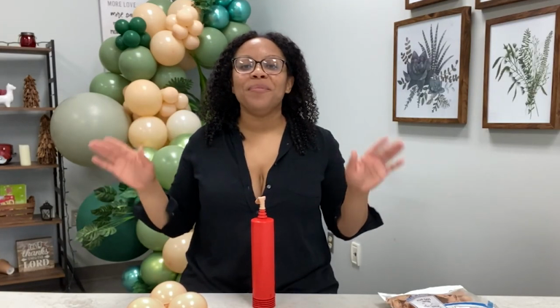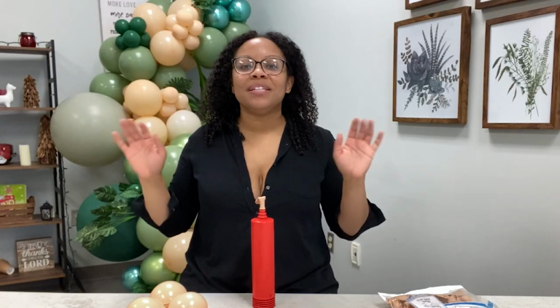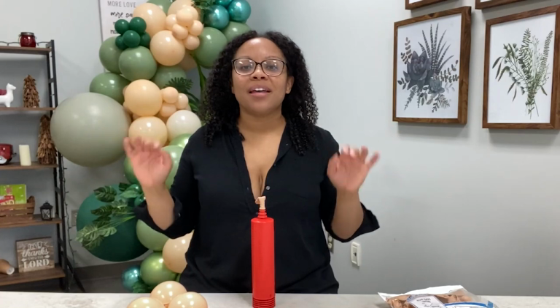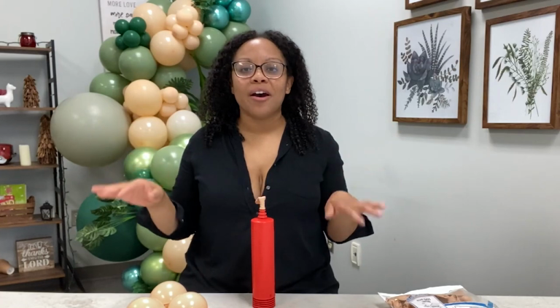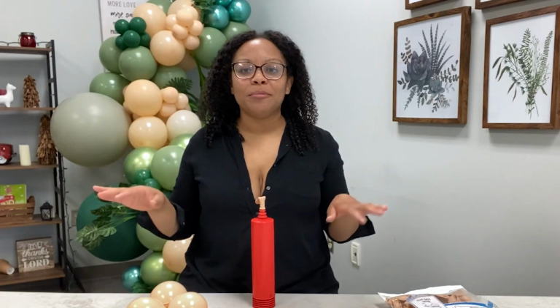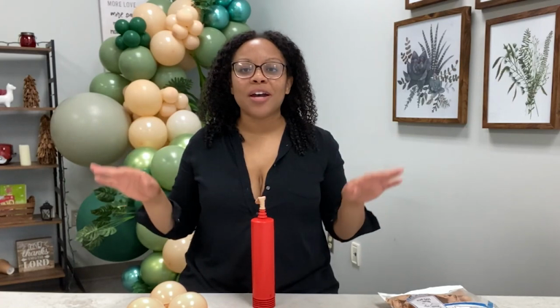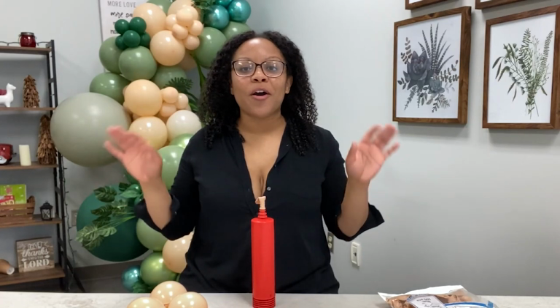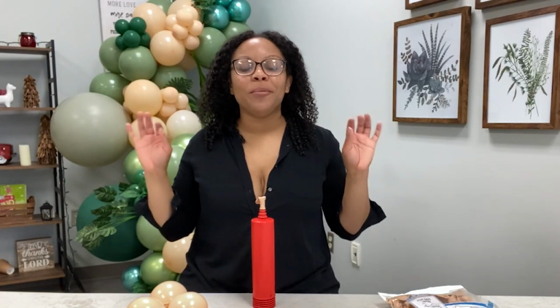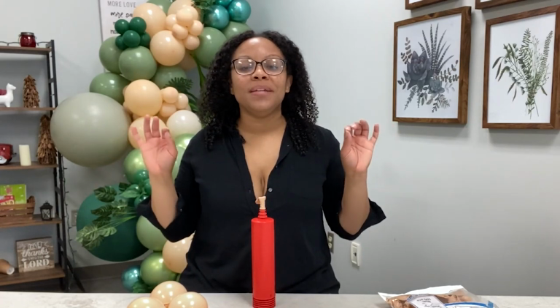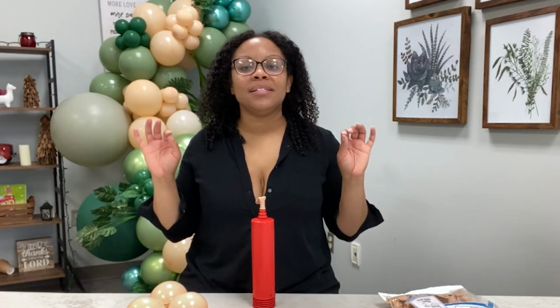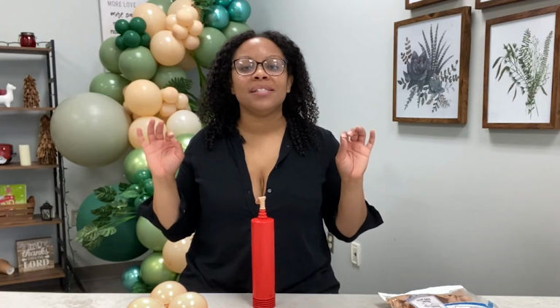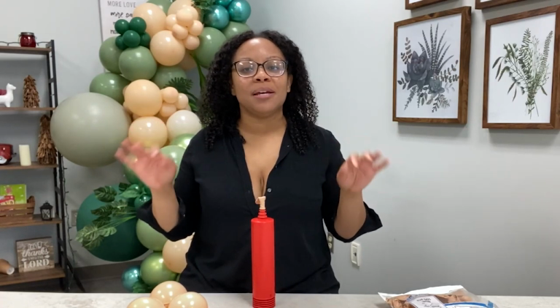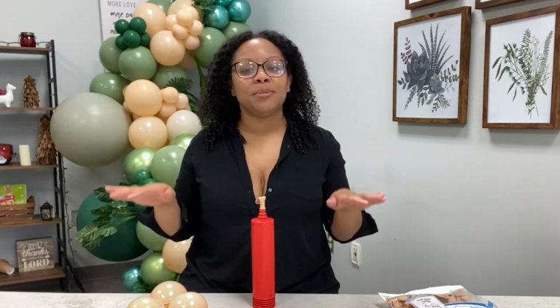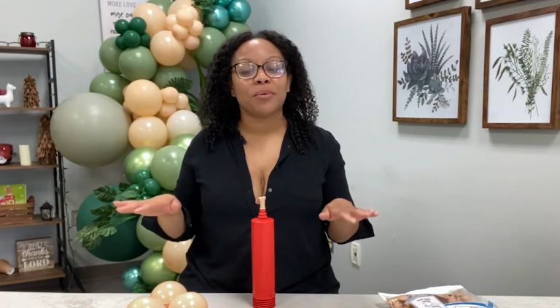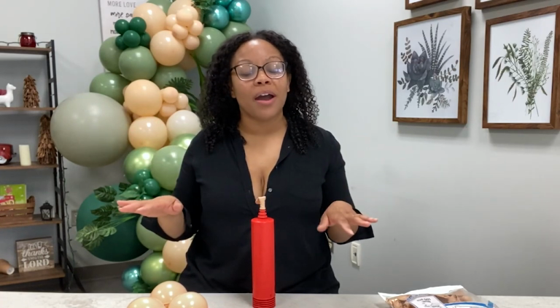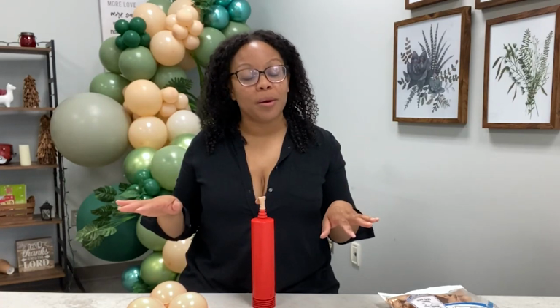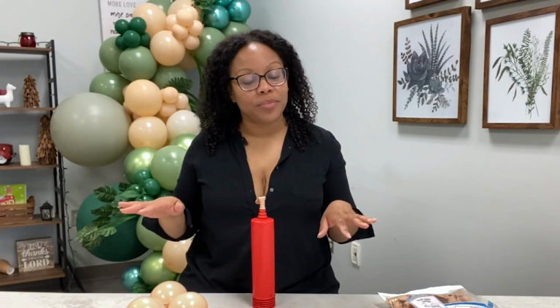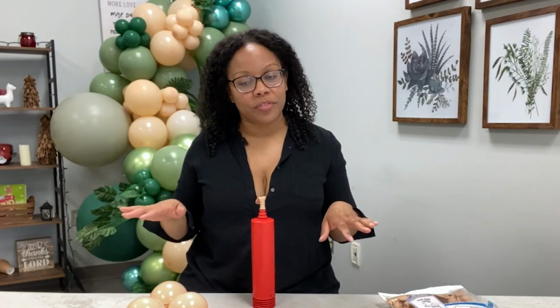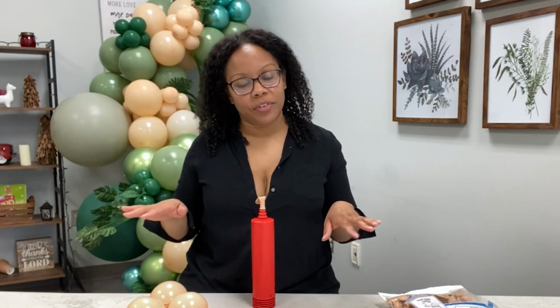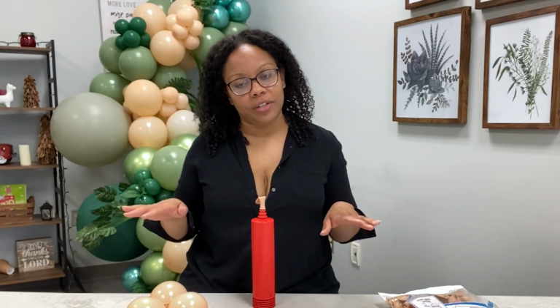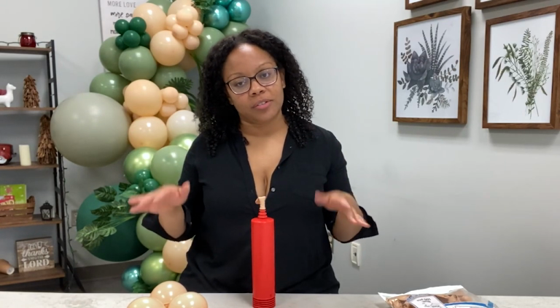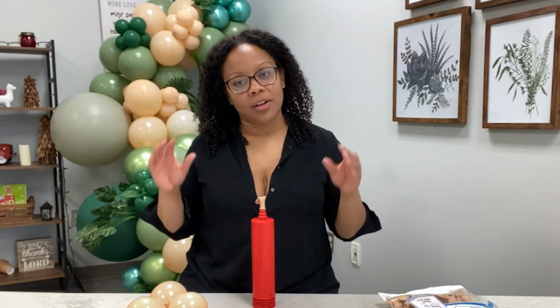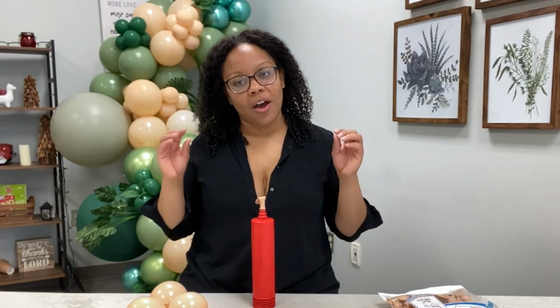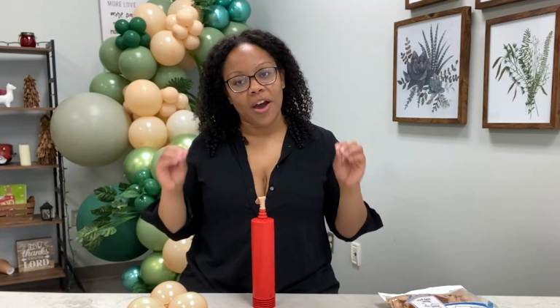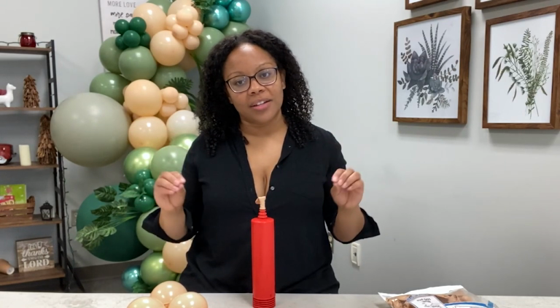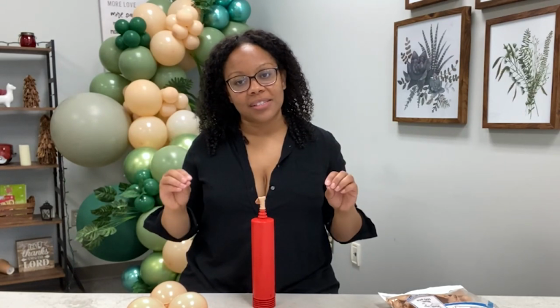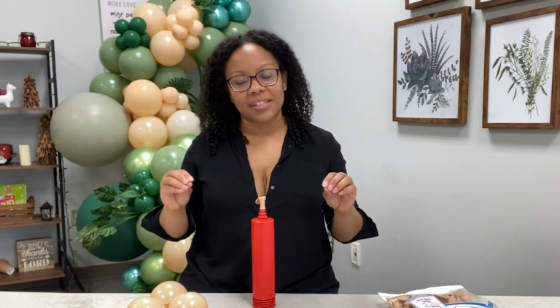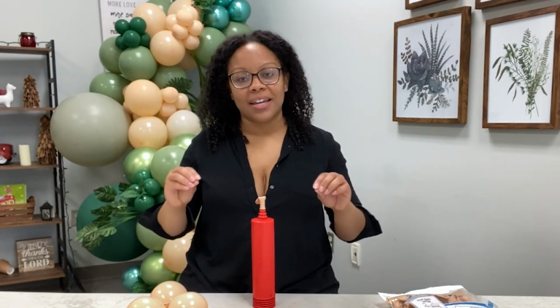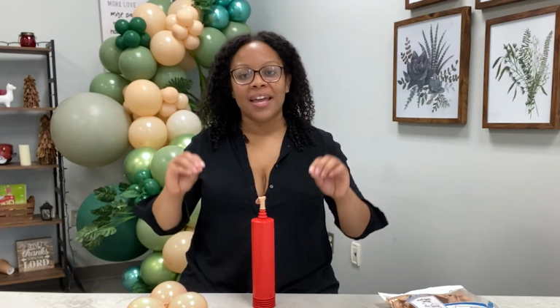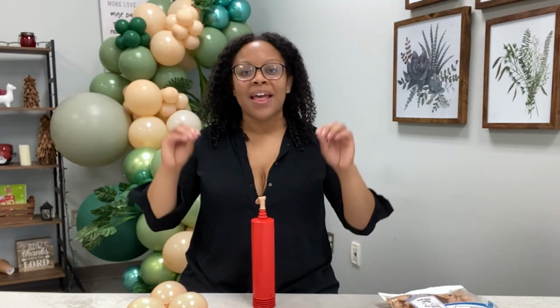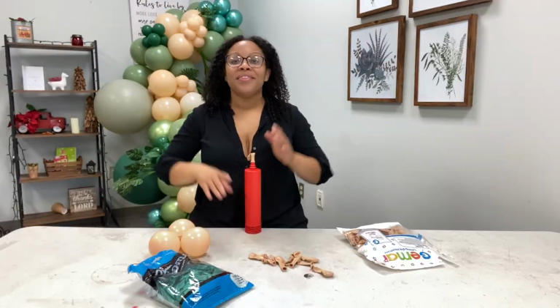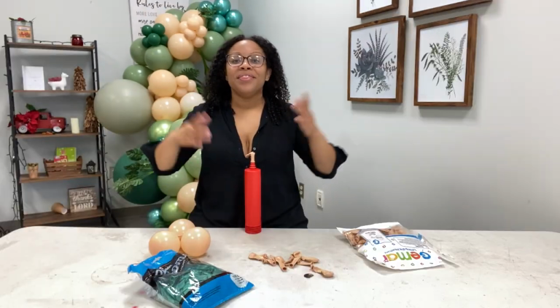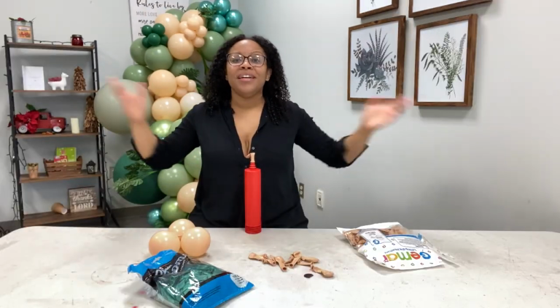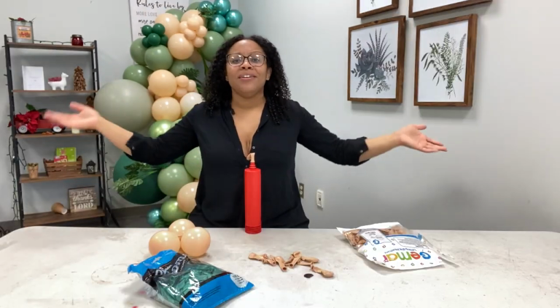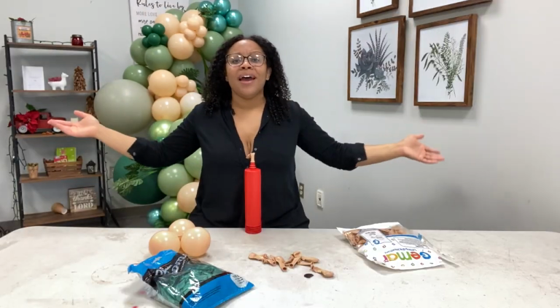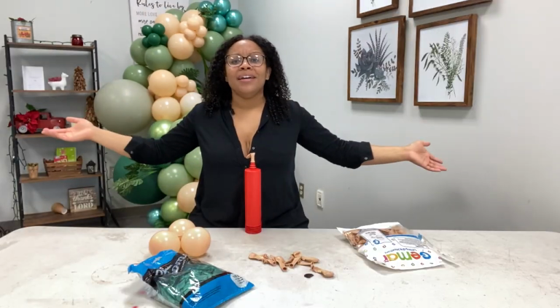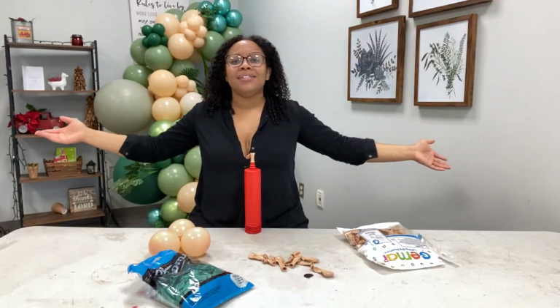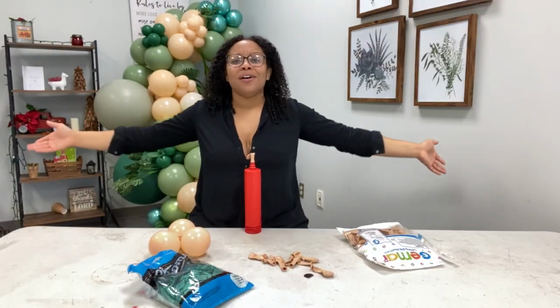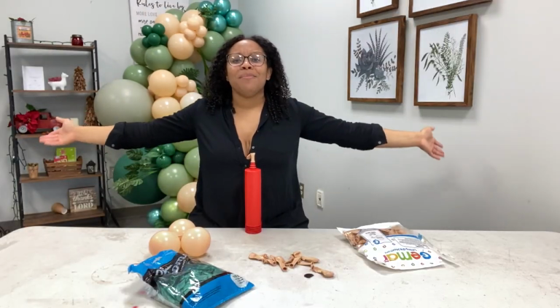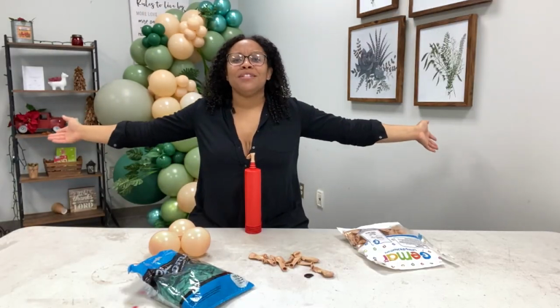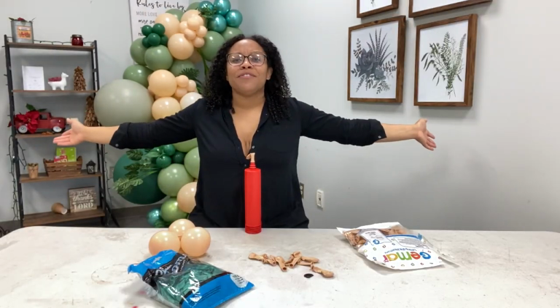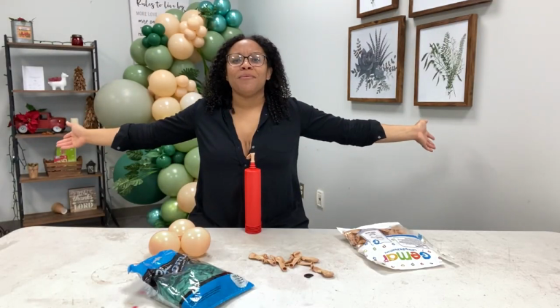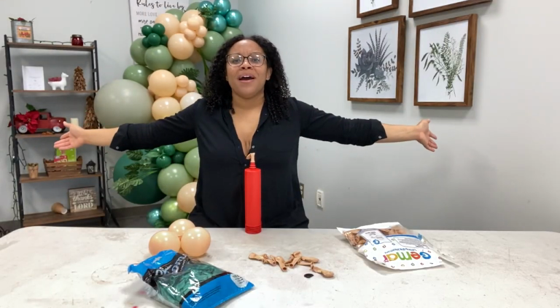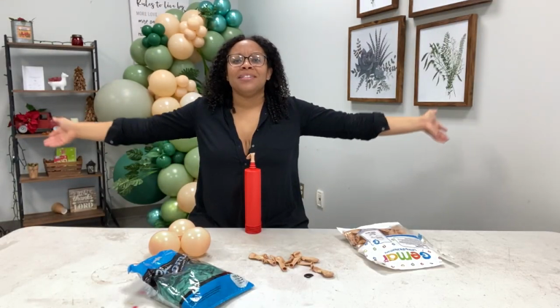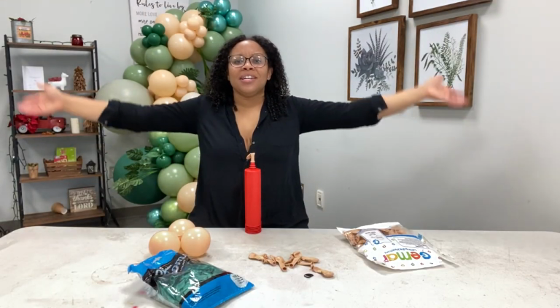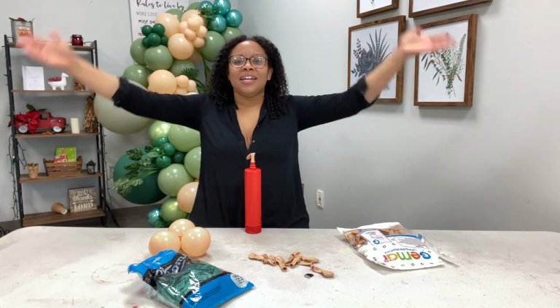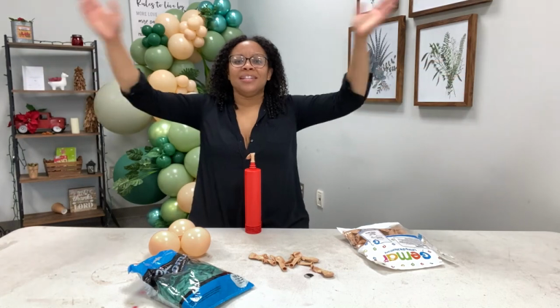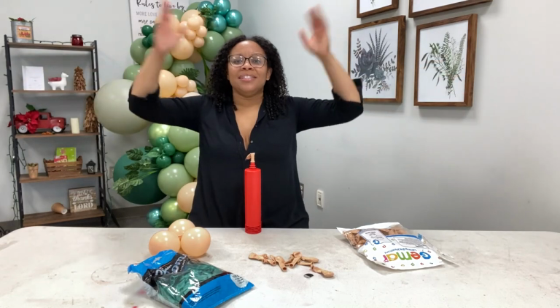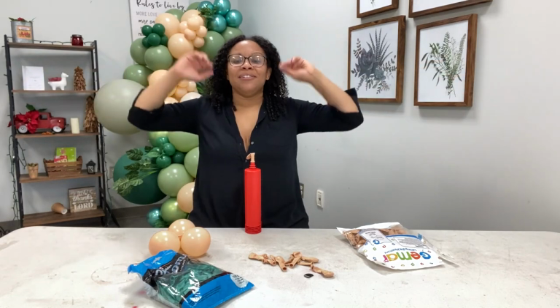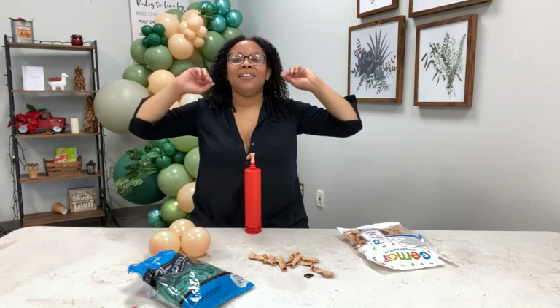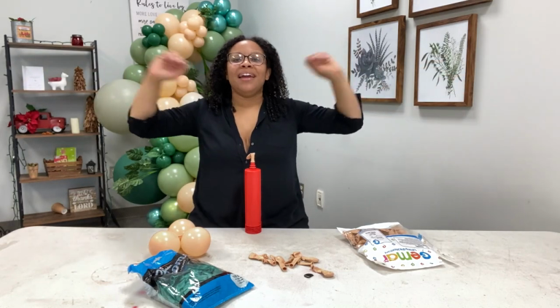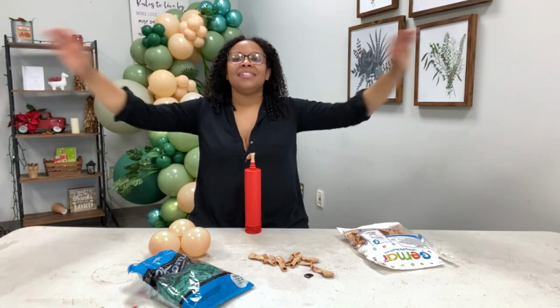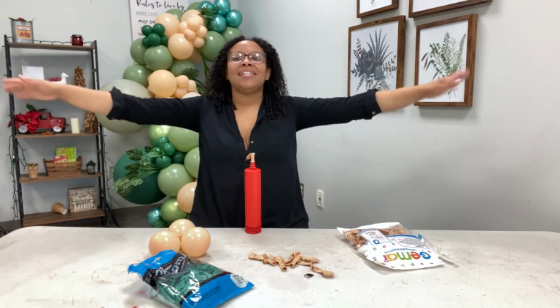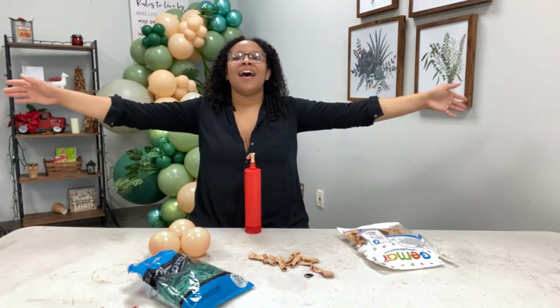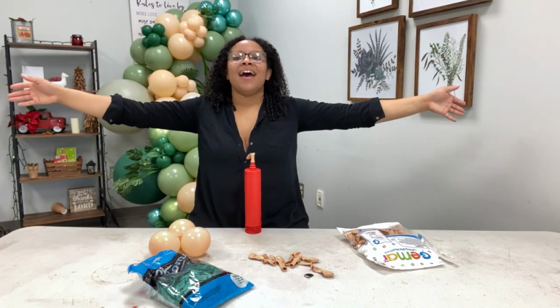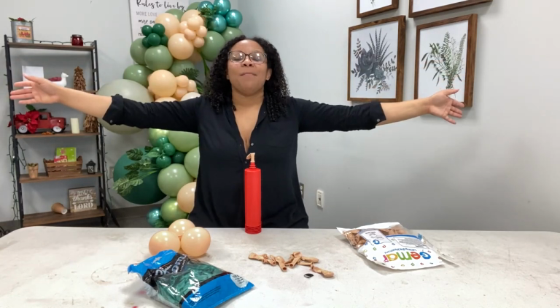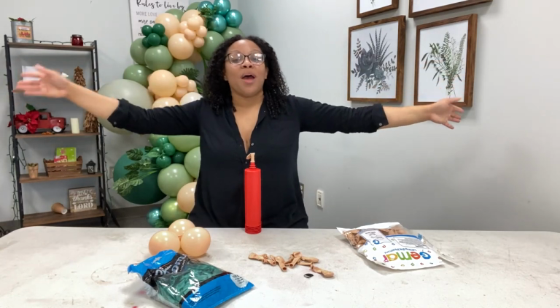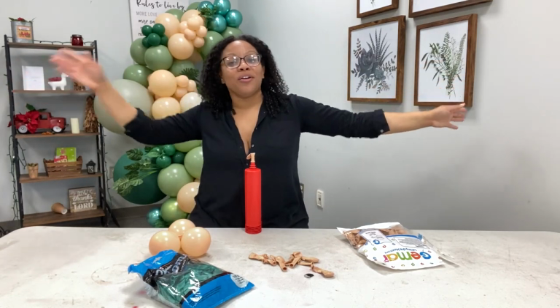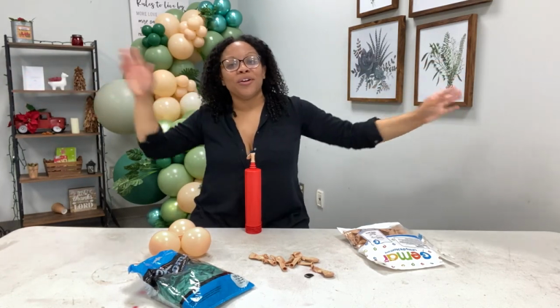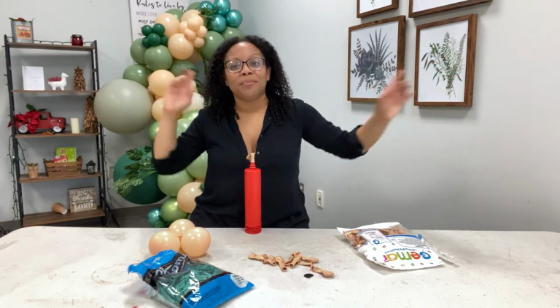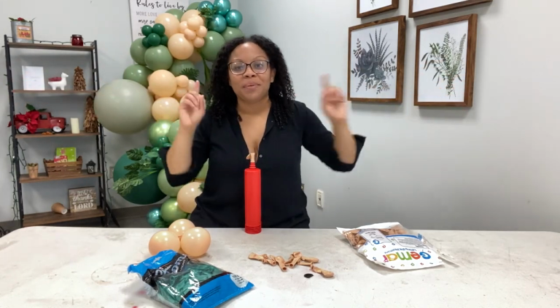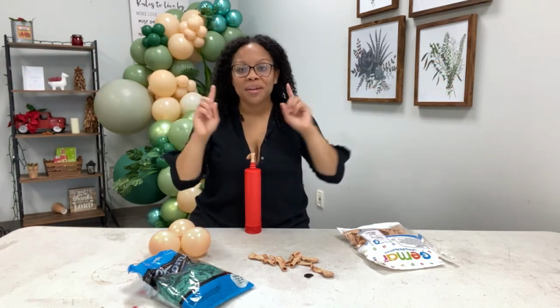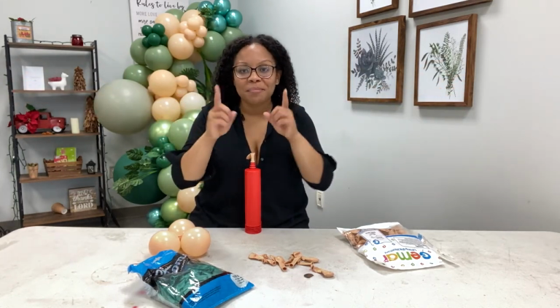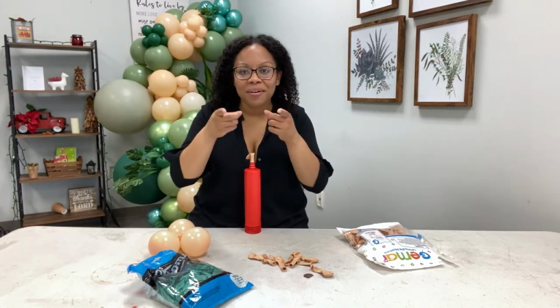I hope these tips were helpful for you. Thank you so much for watching — until next time, good people!